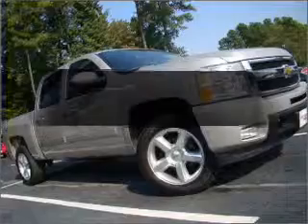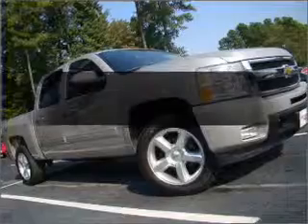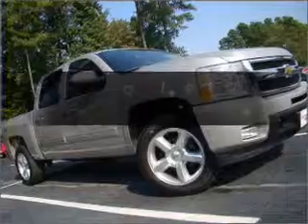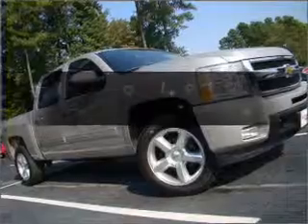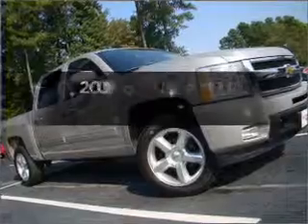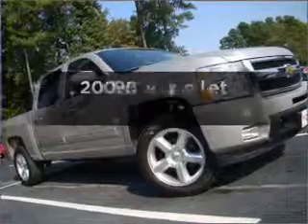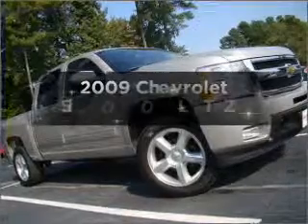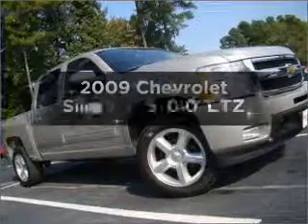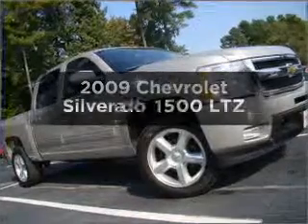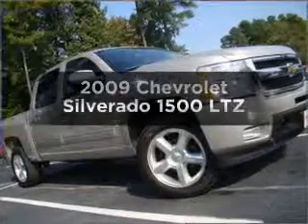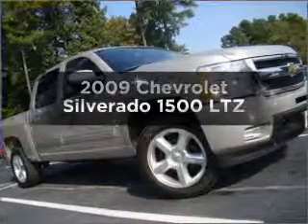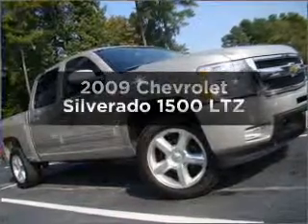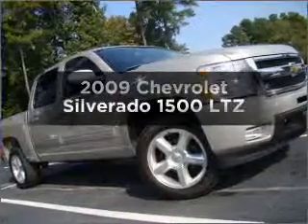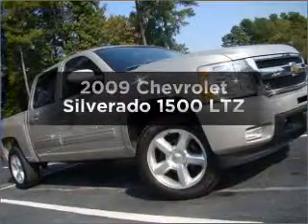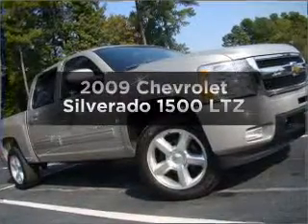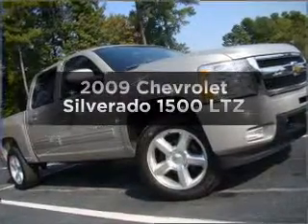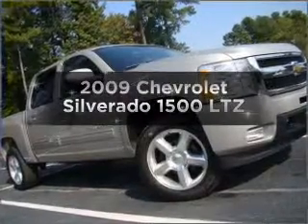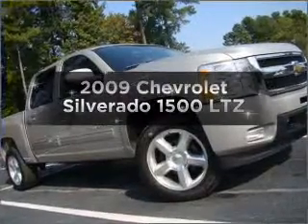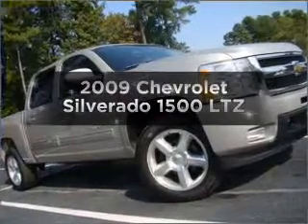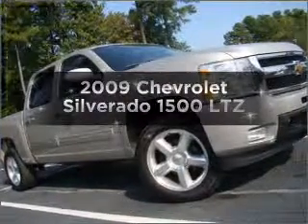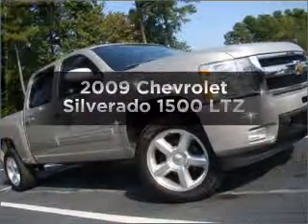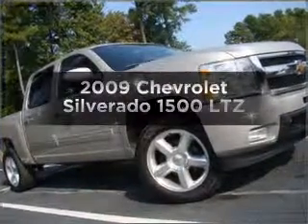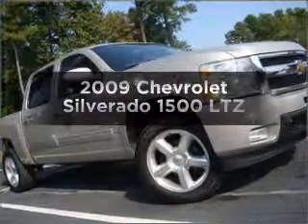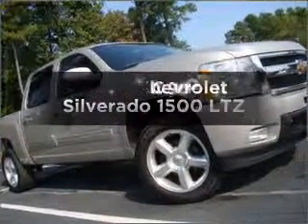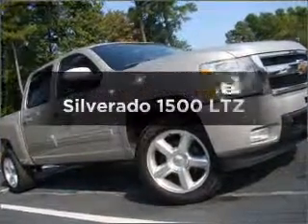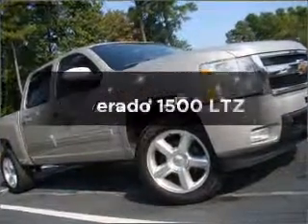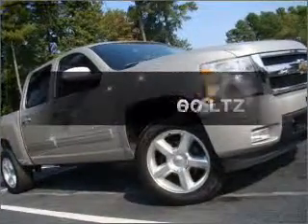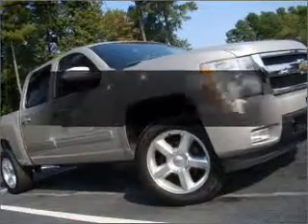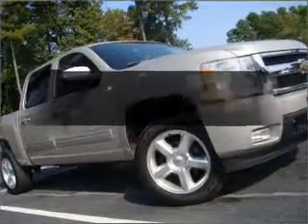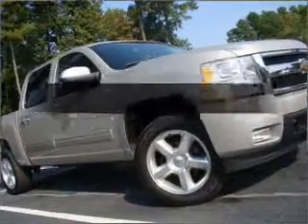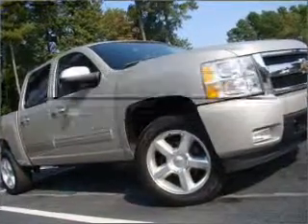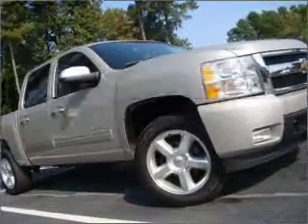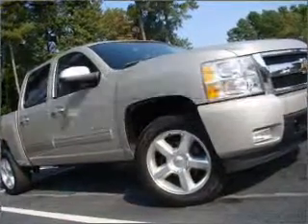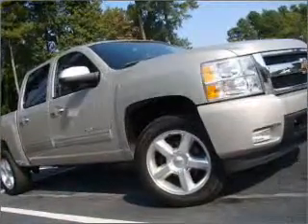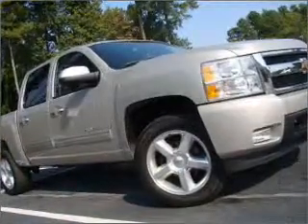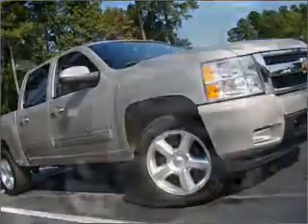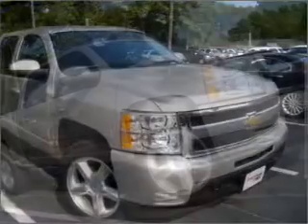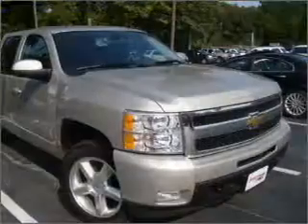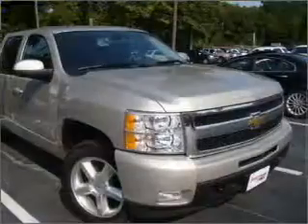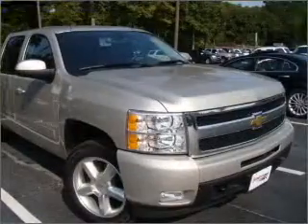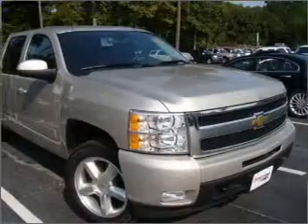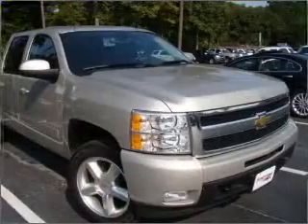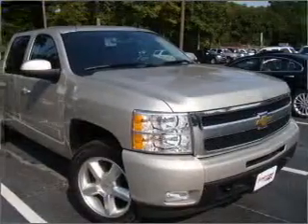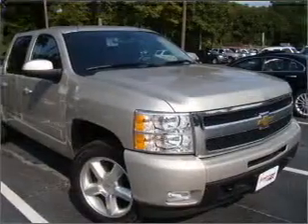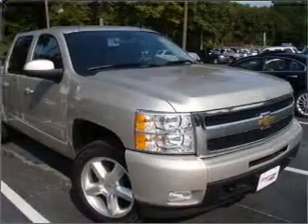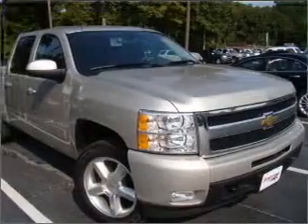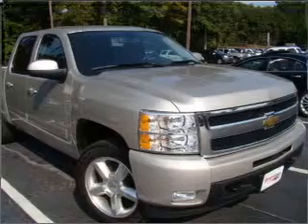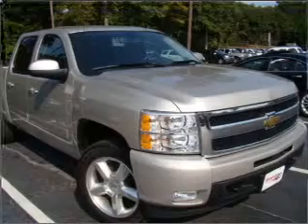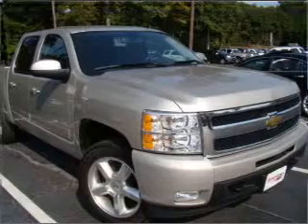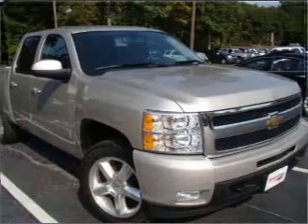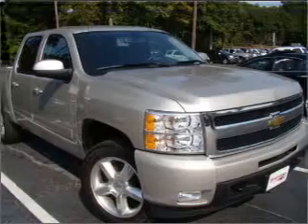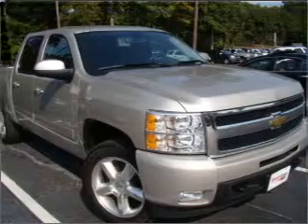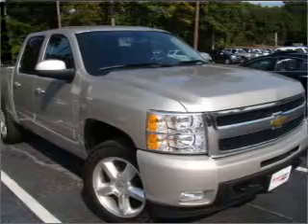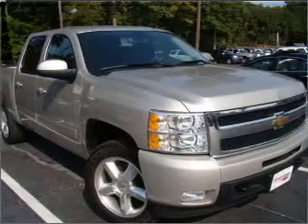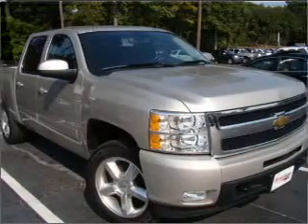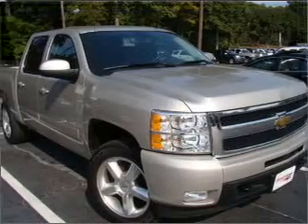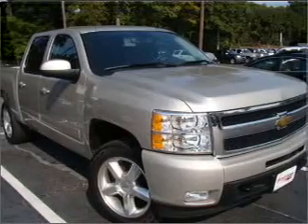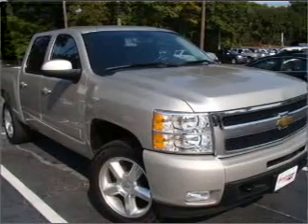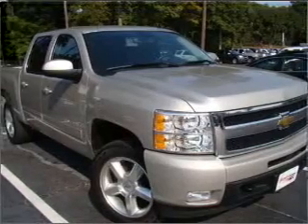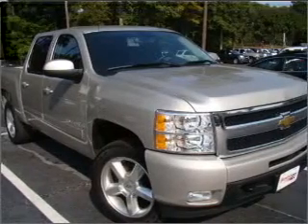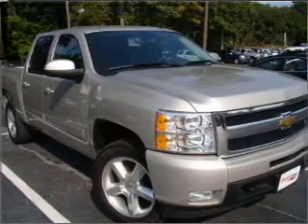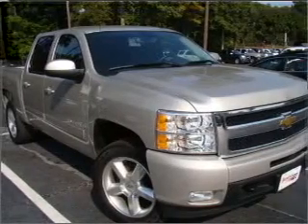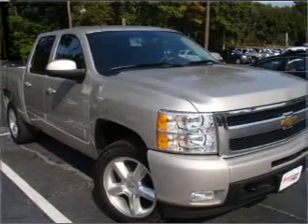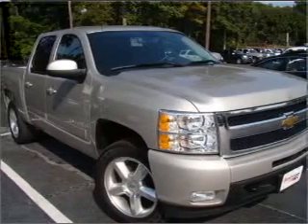Introducing the 2009 Chevrolet Silverado 1500. Everything you need under one roof with this great vehicle.